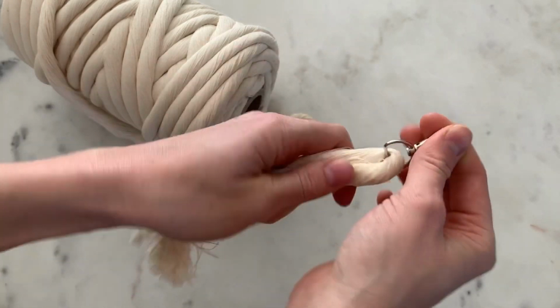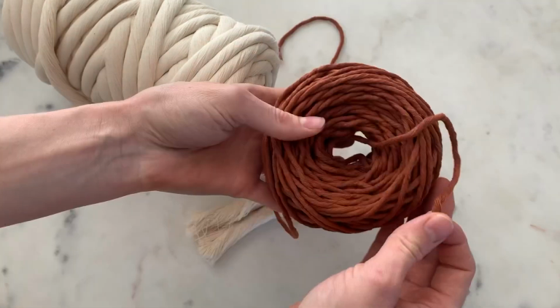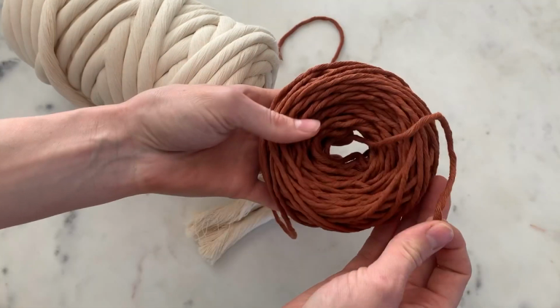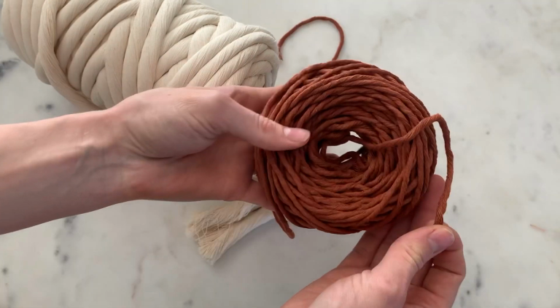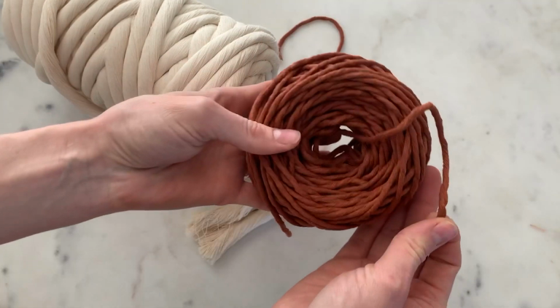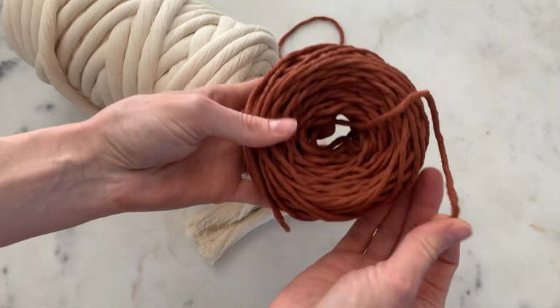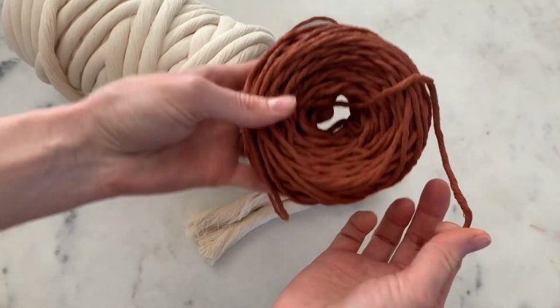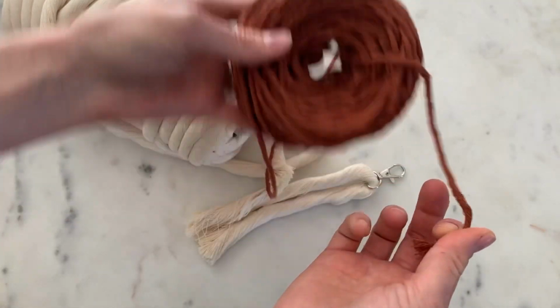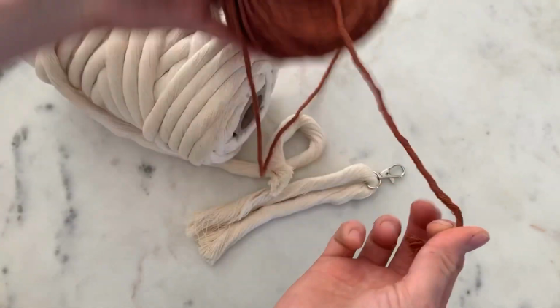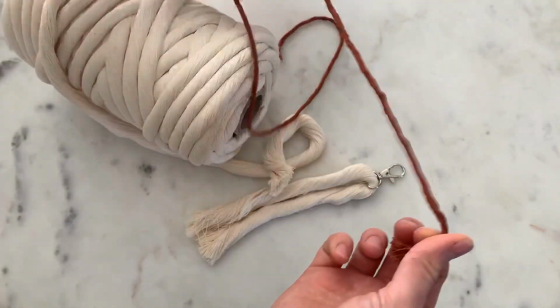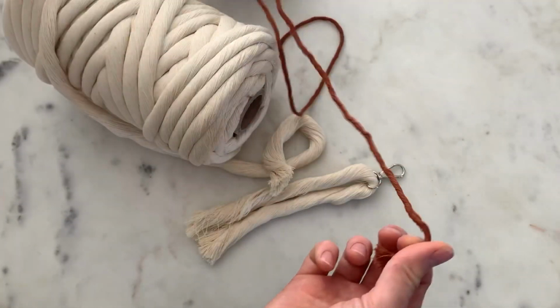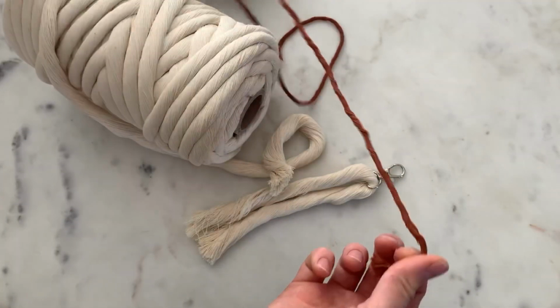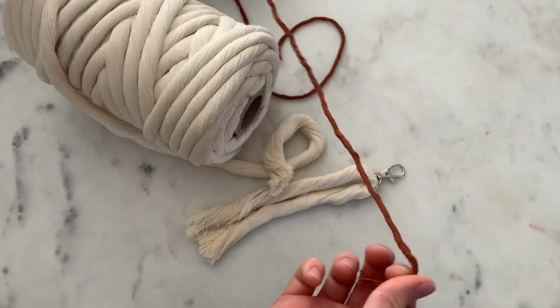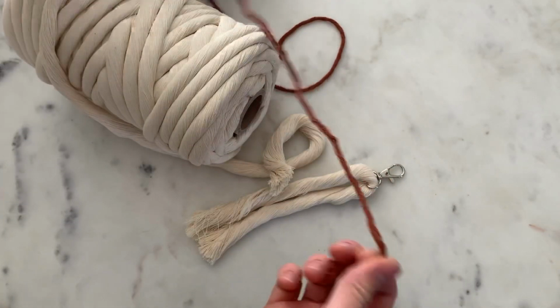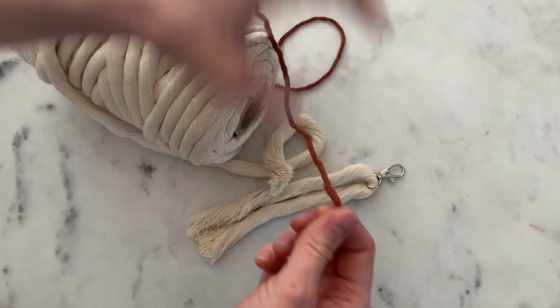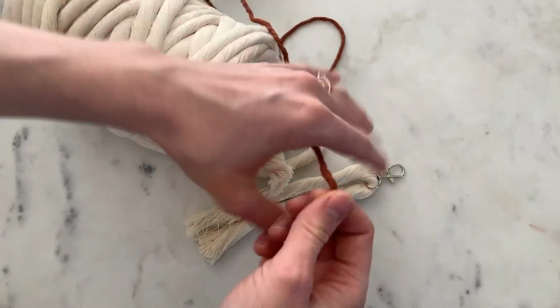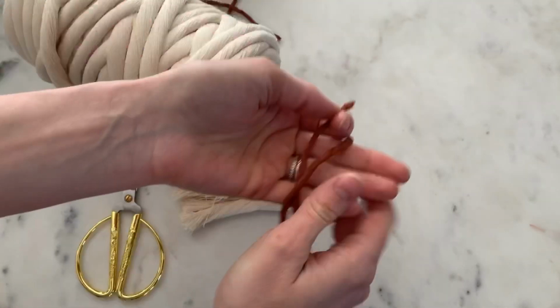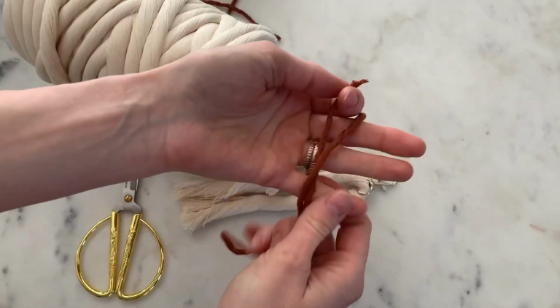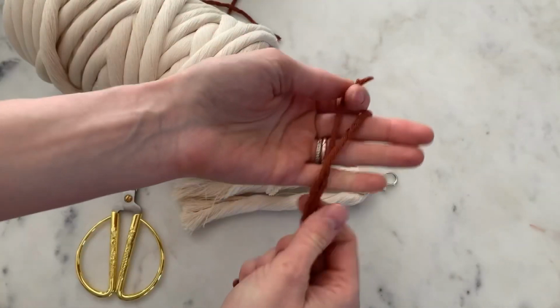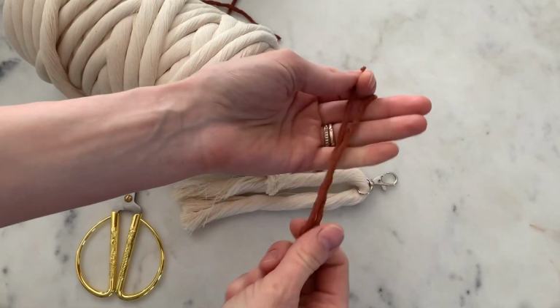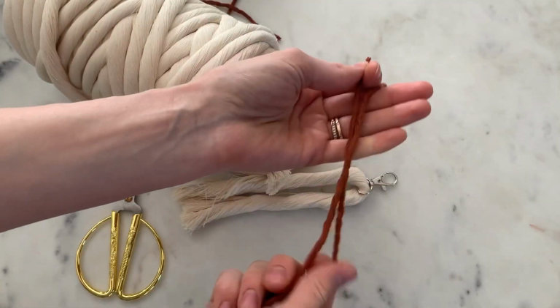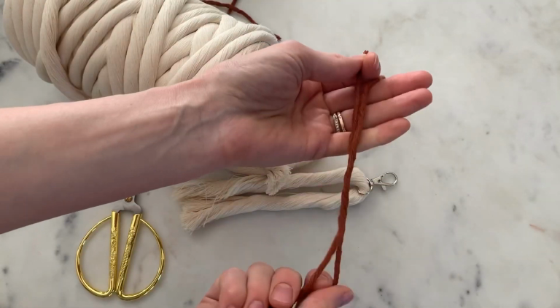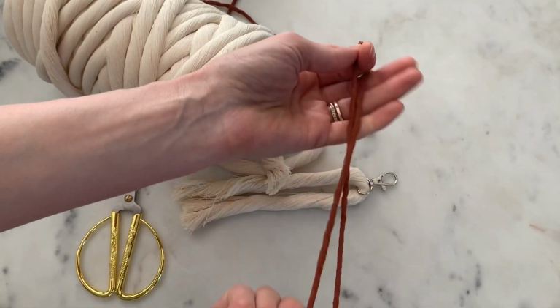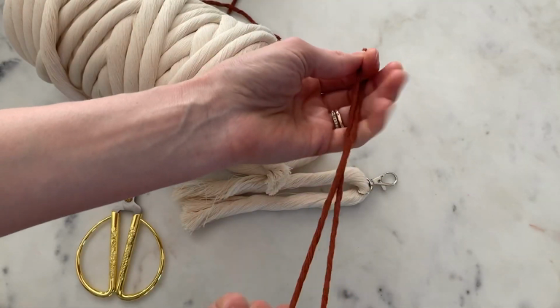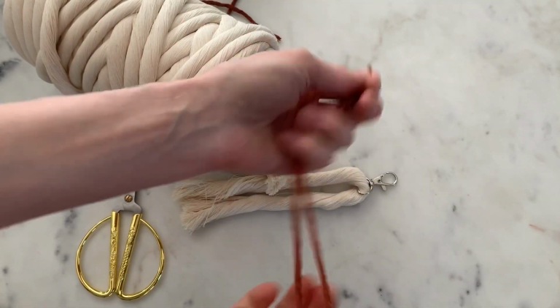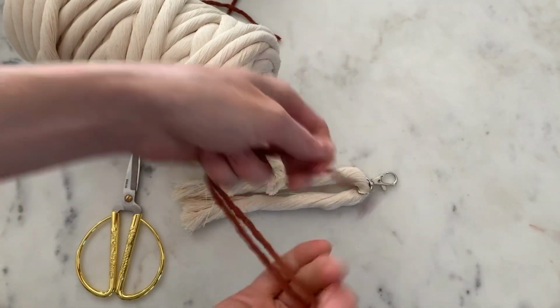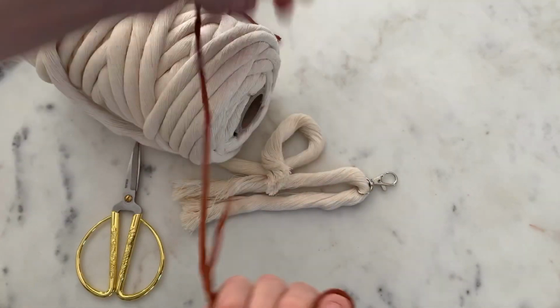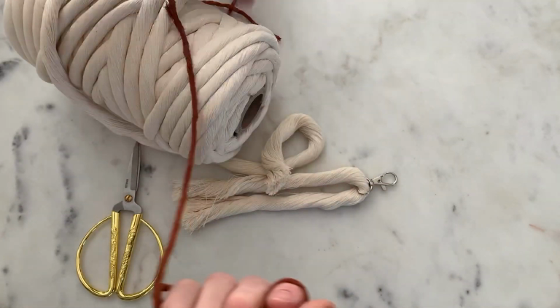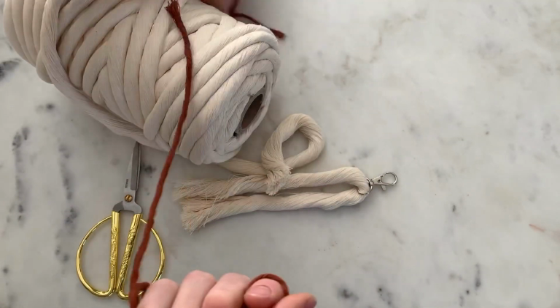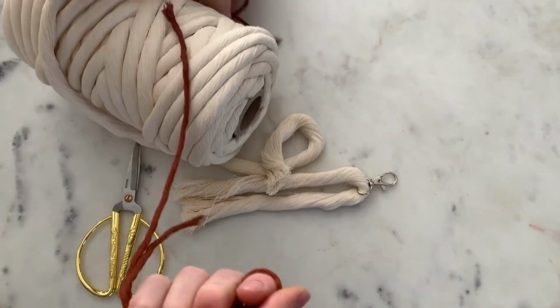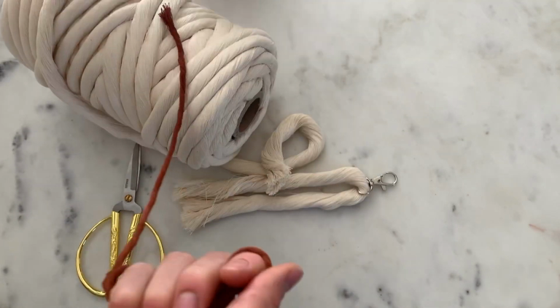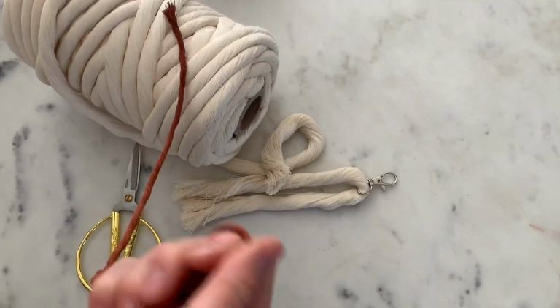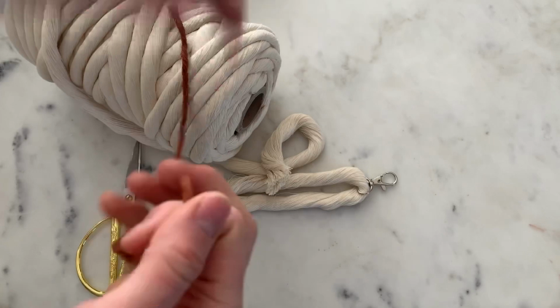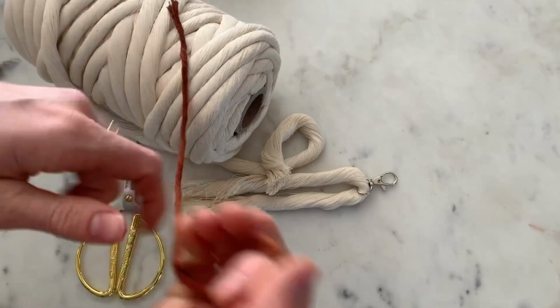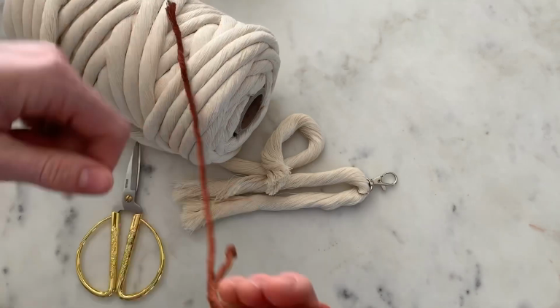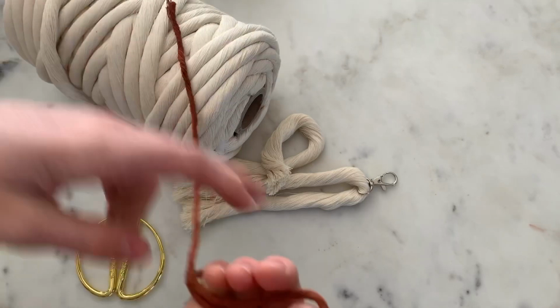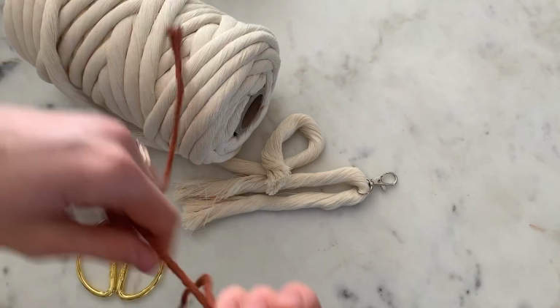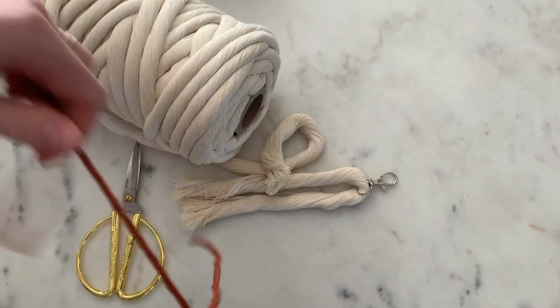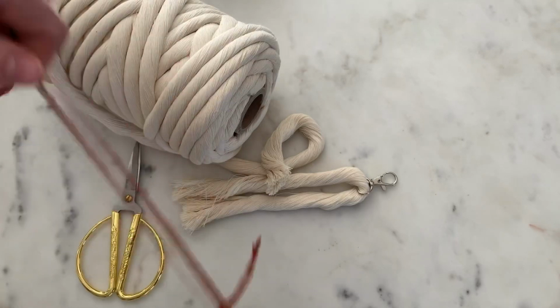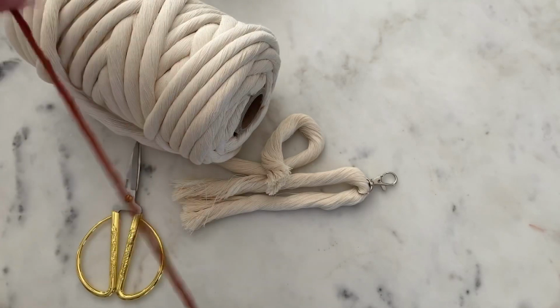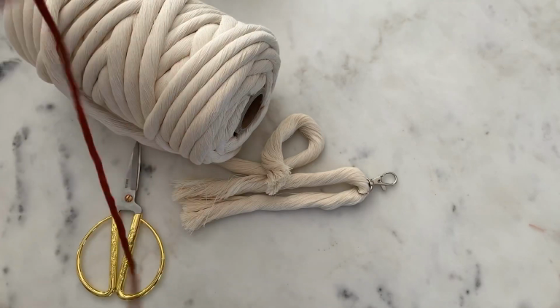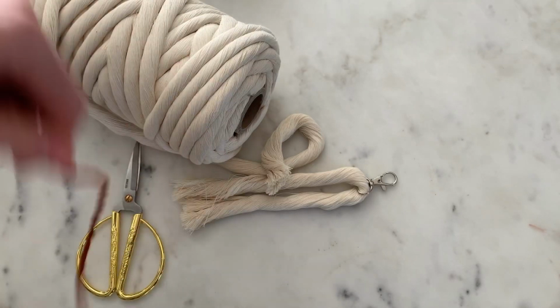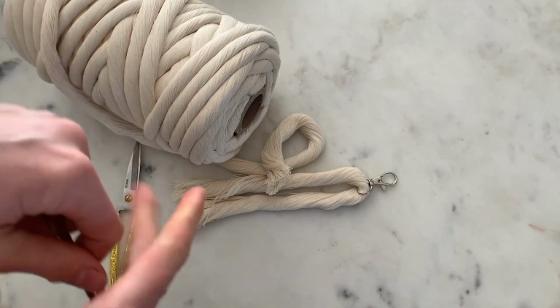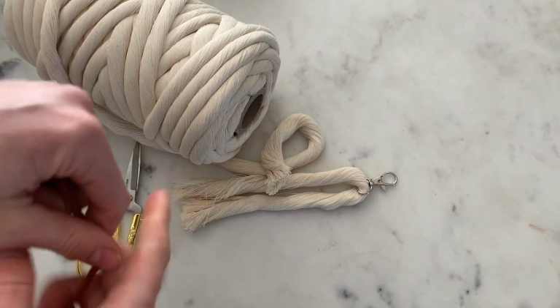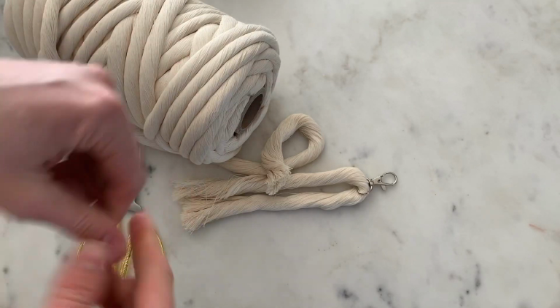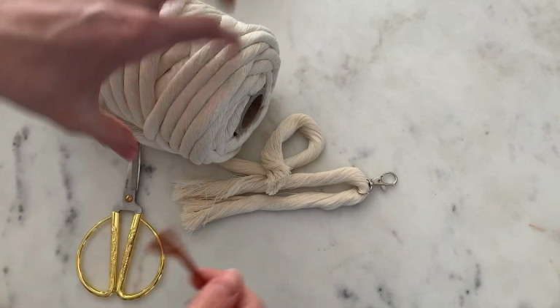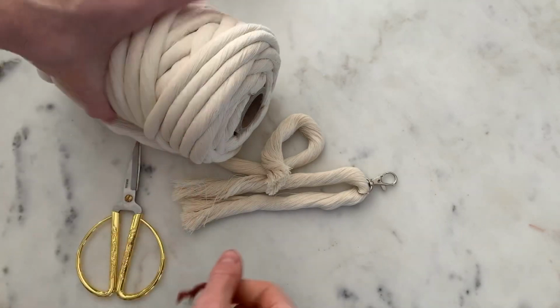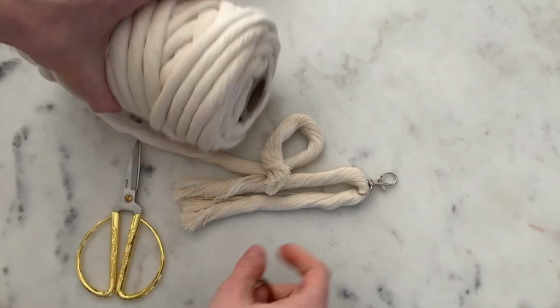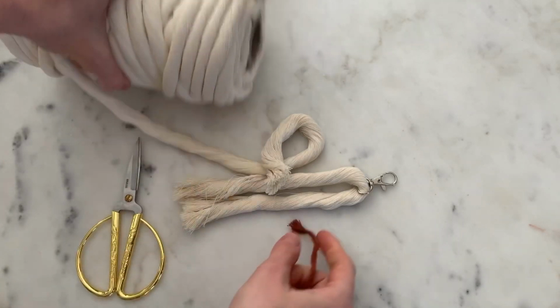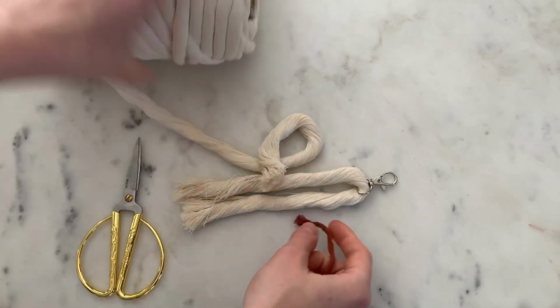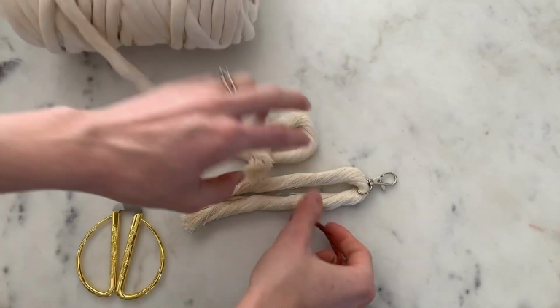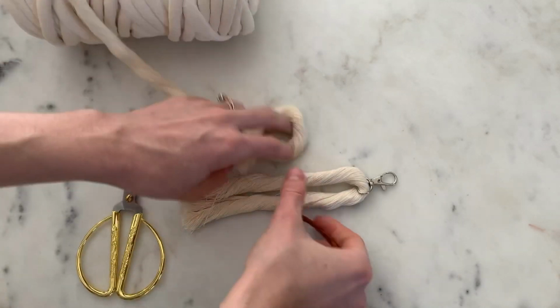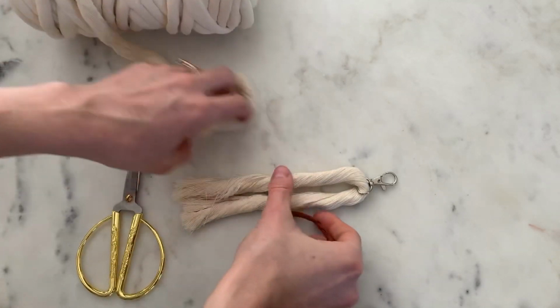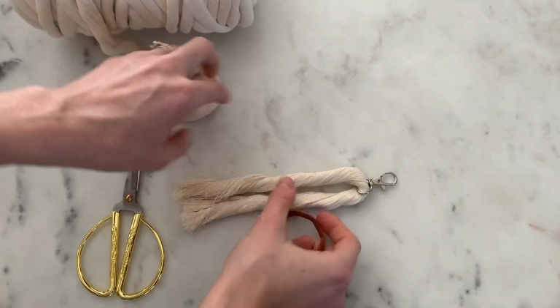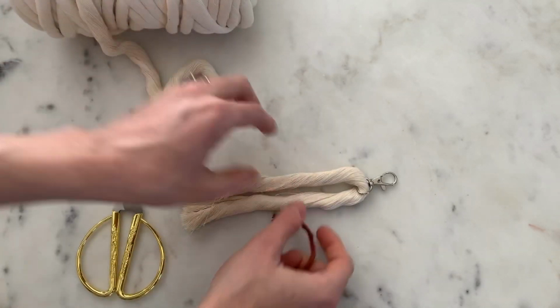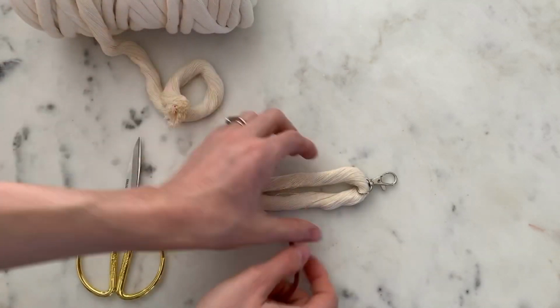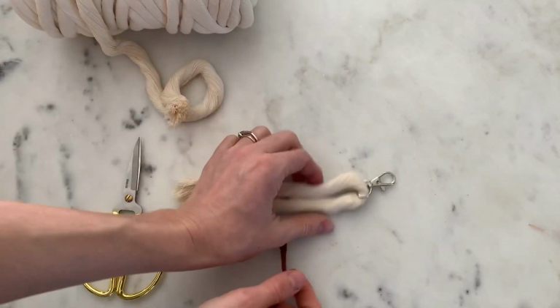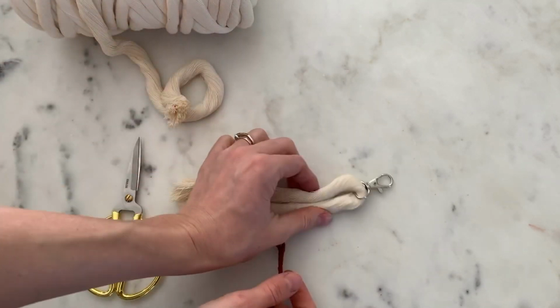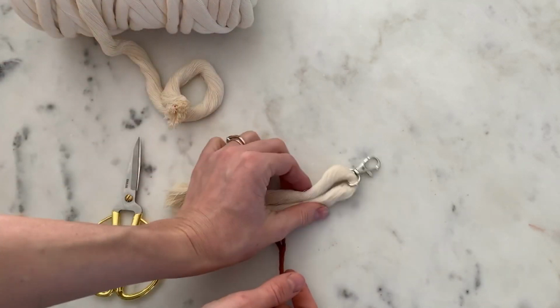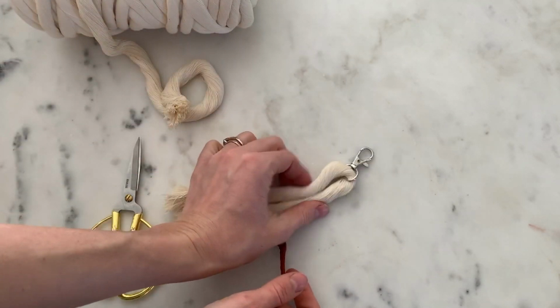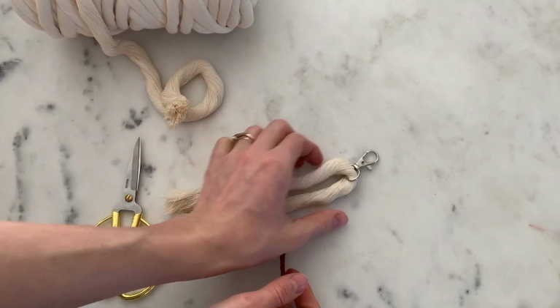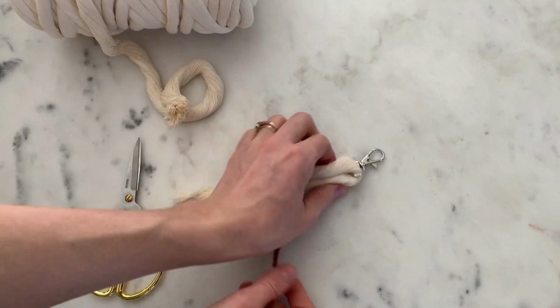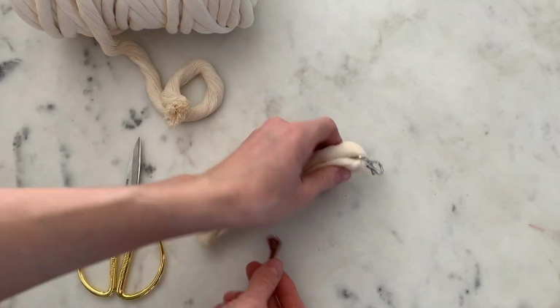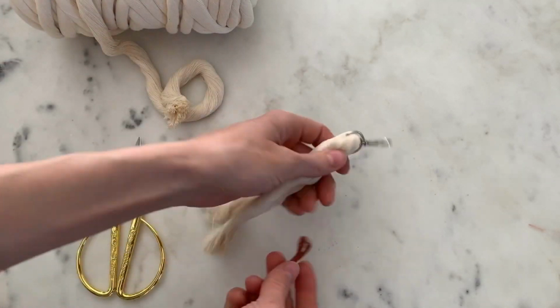Then you're going to get your rust cord. Just cut like a foot long off of that piece. You could use less or more depending on how long you want to wrap this tassel.